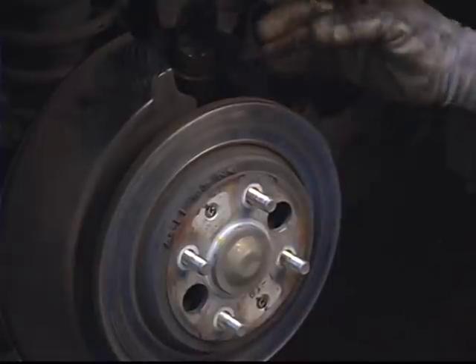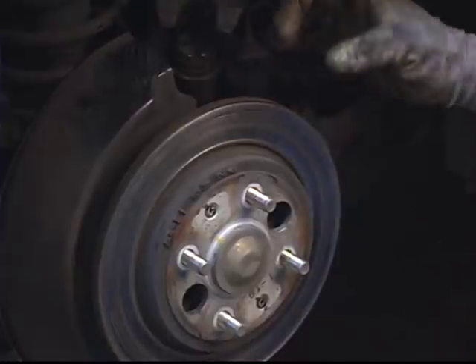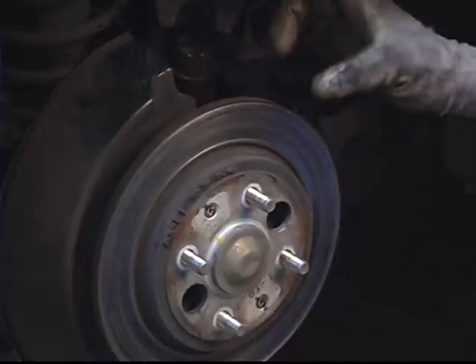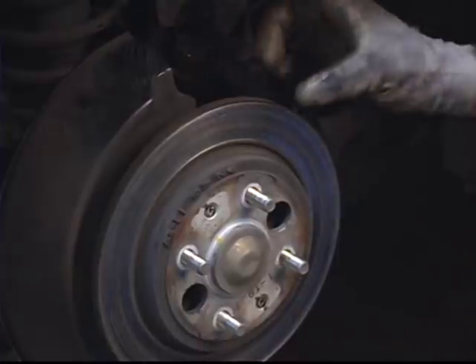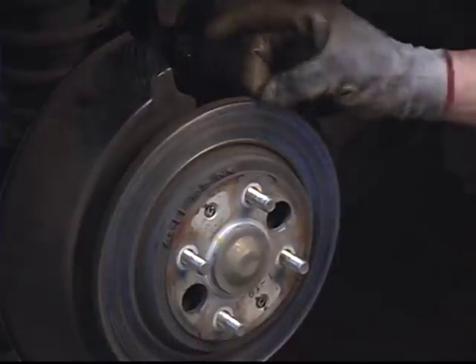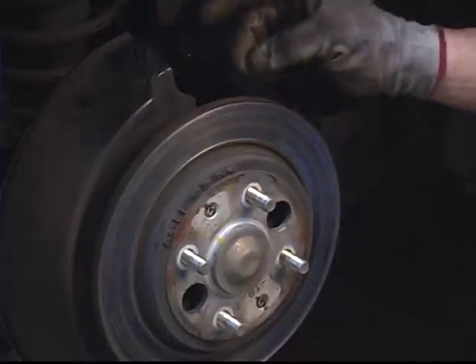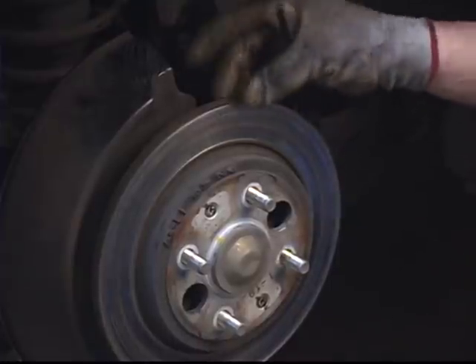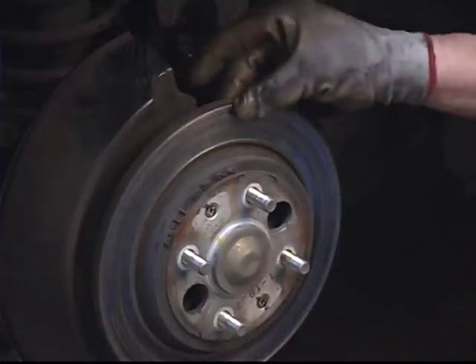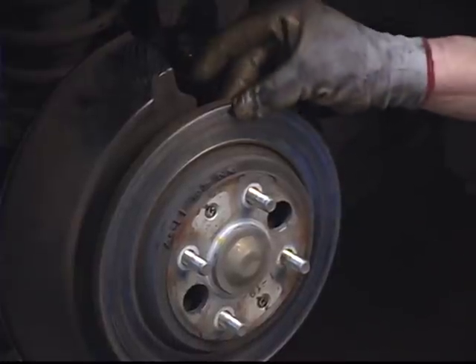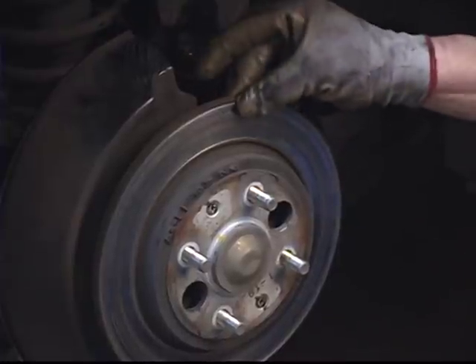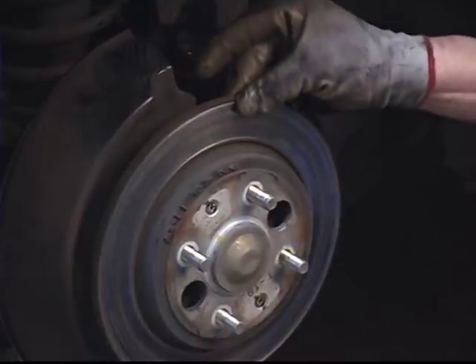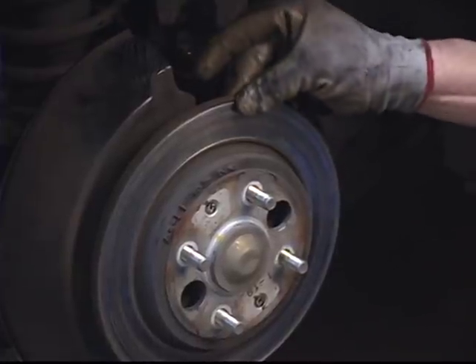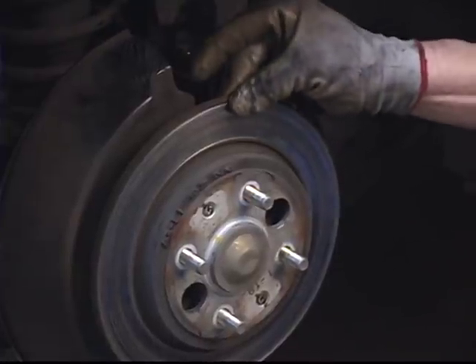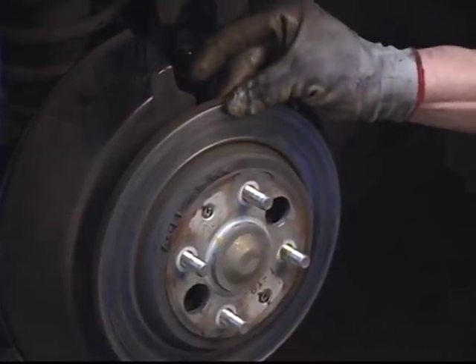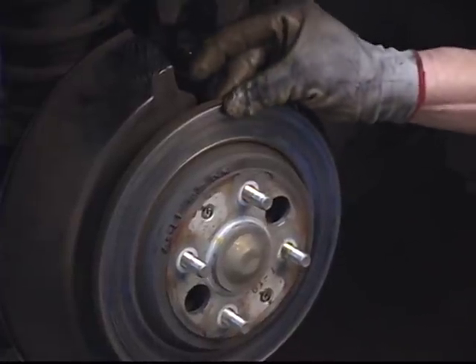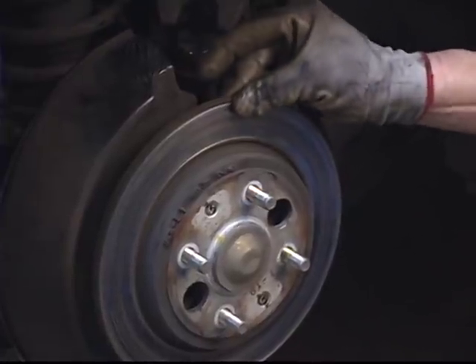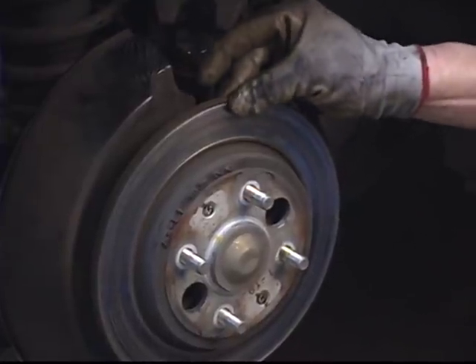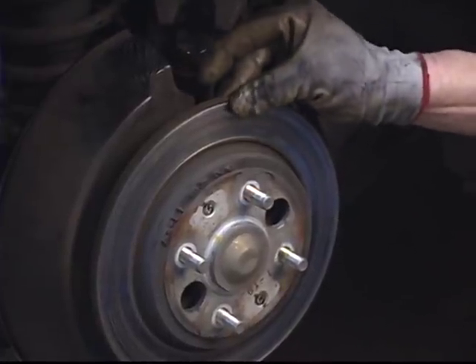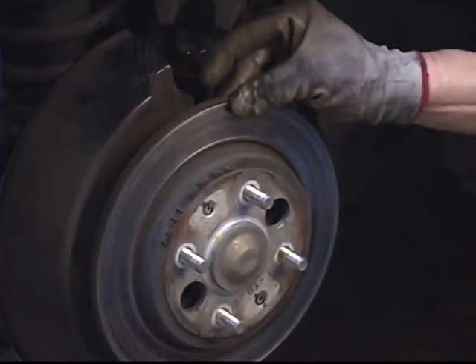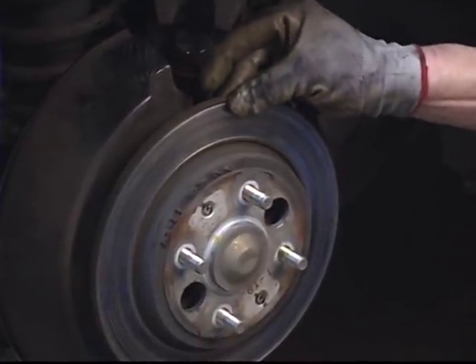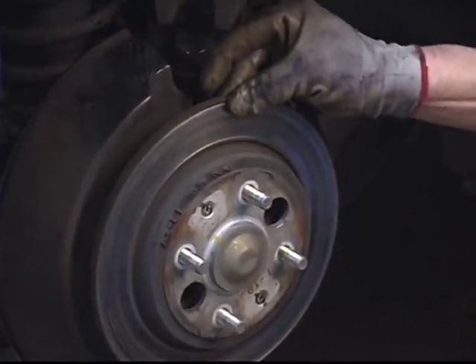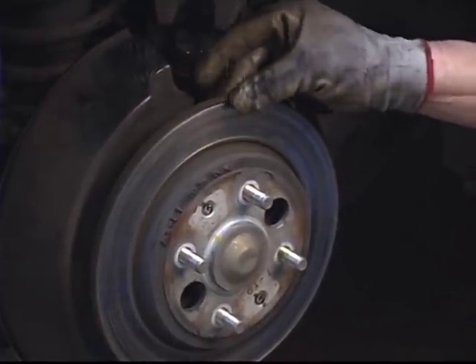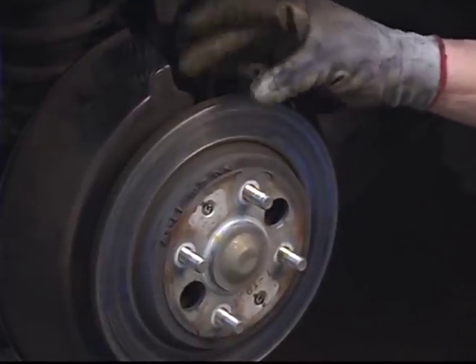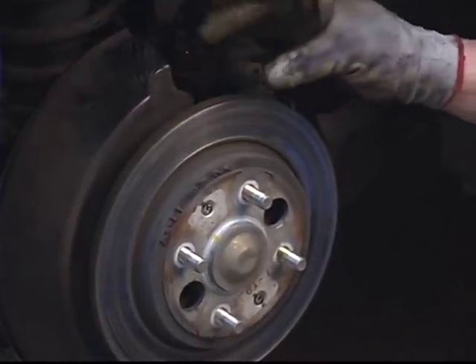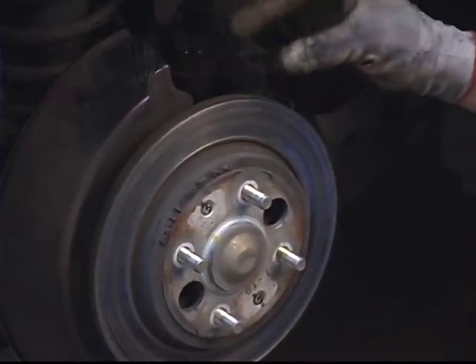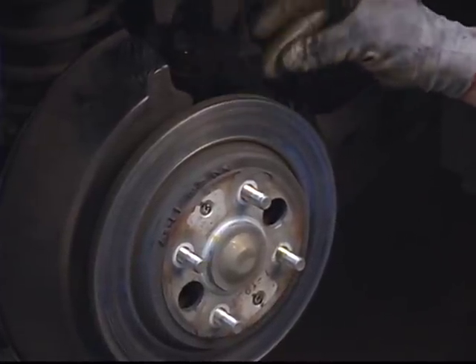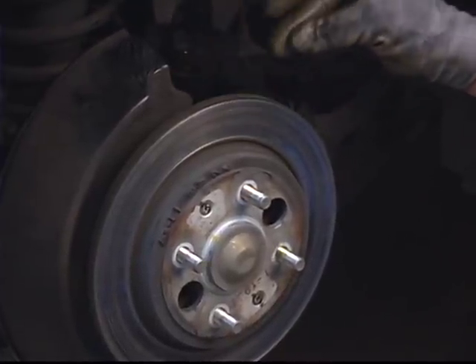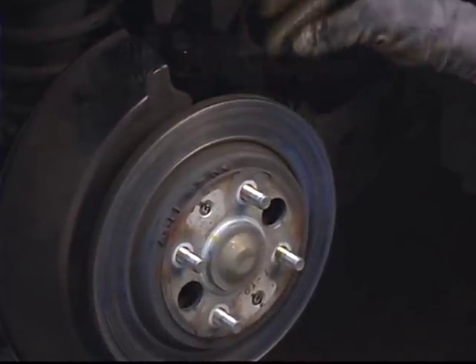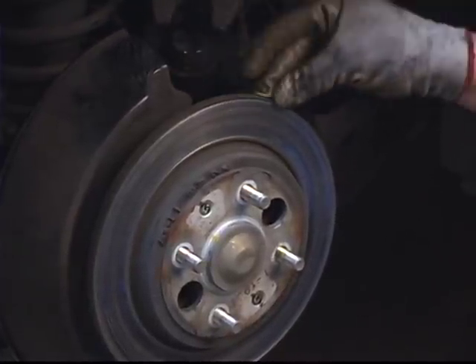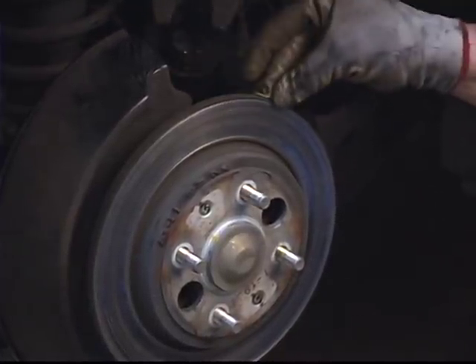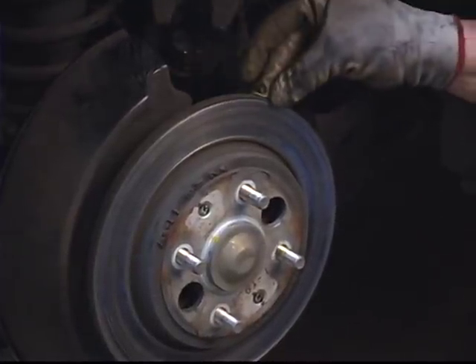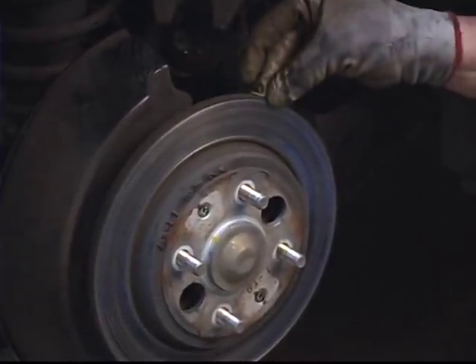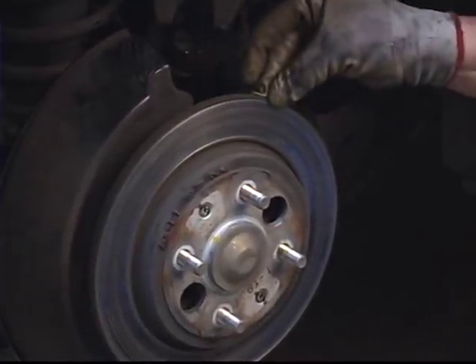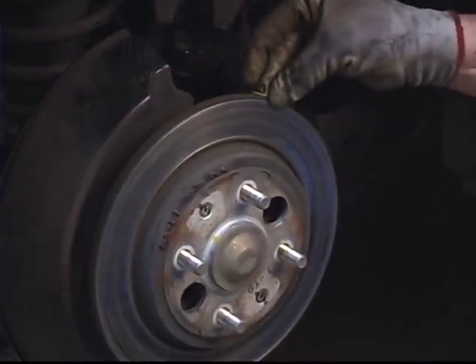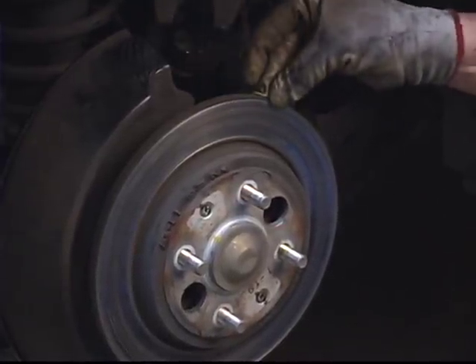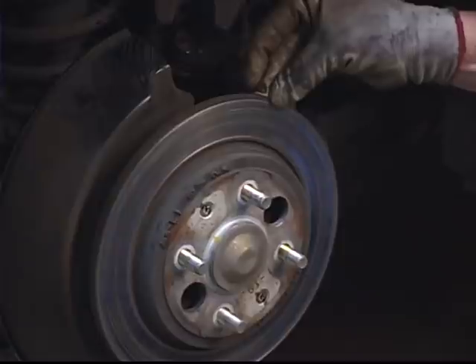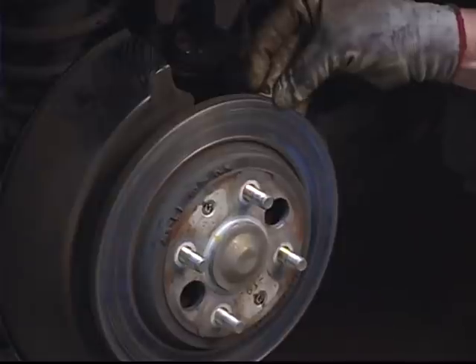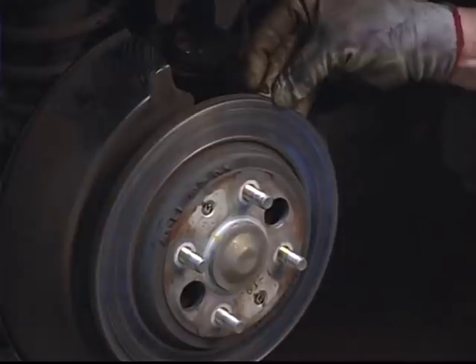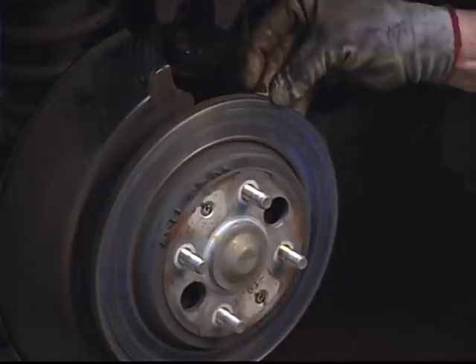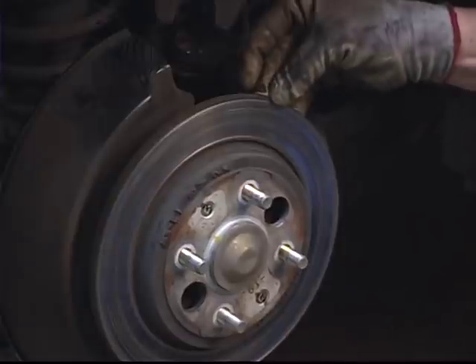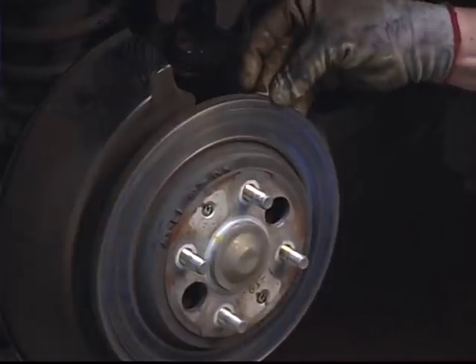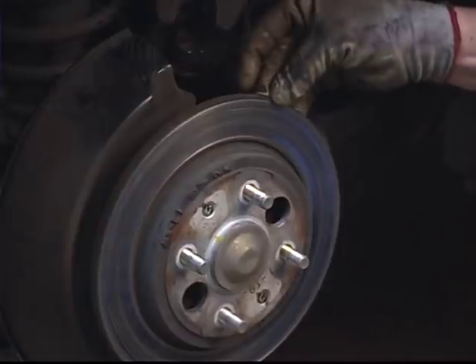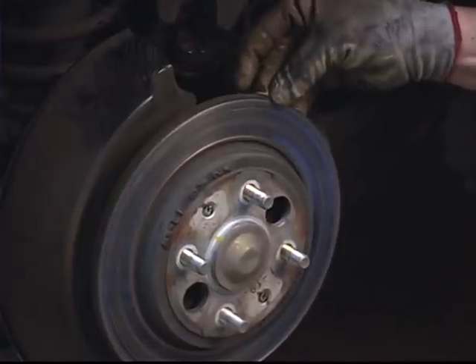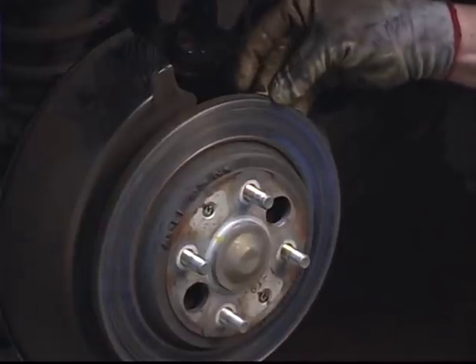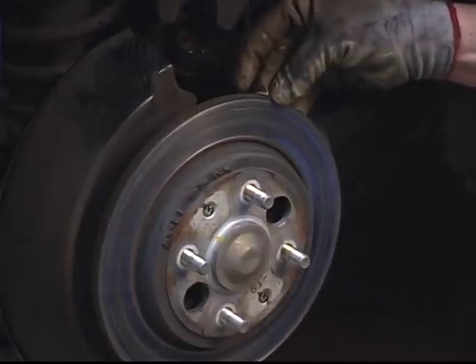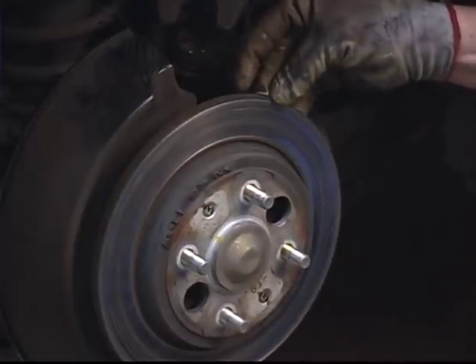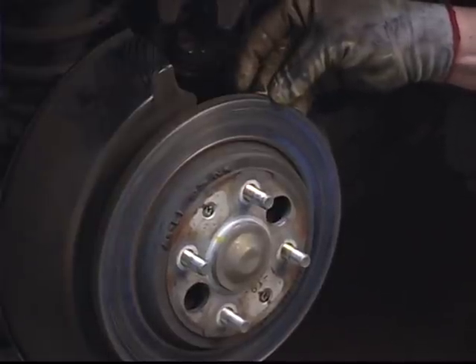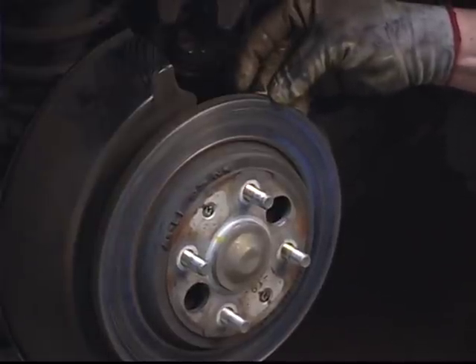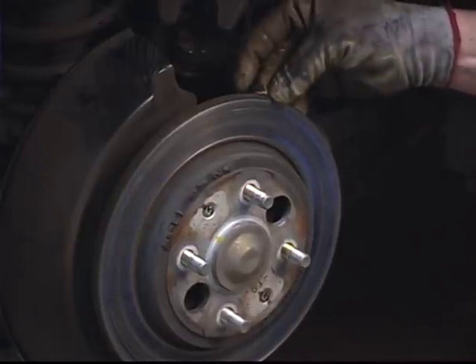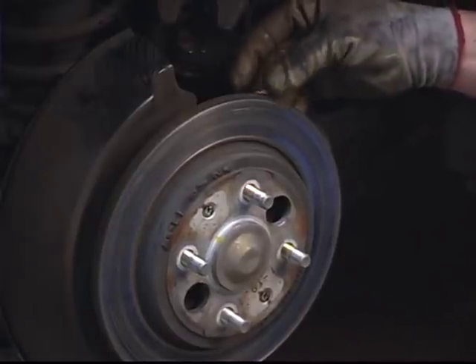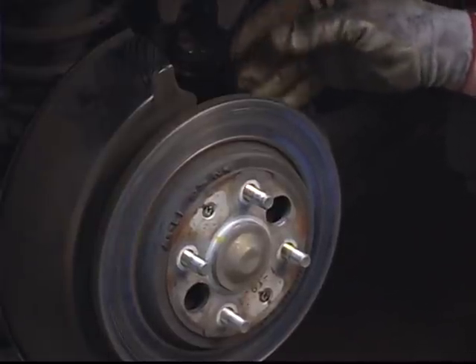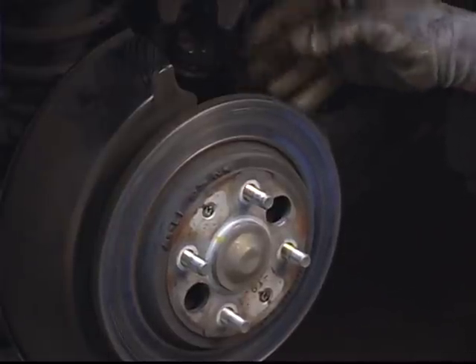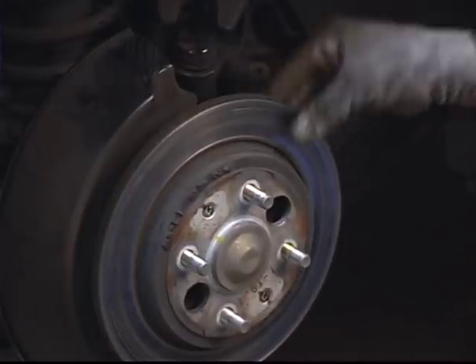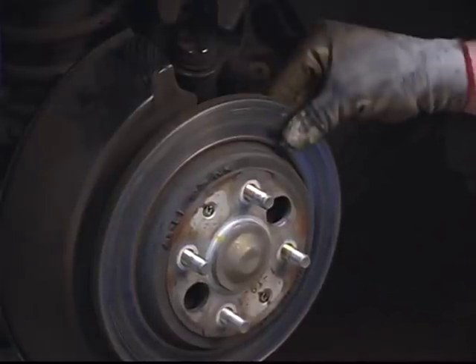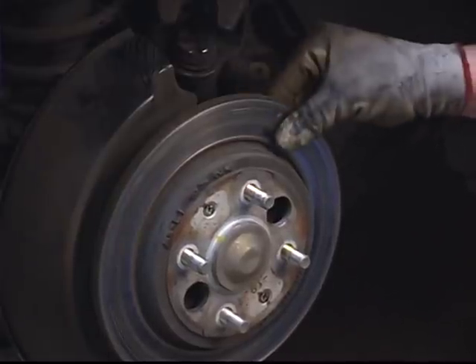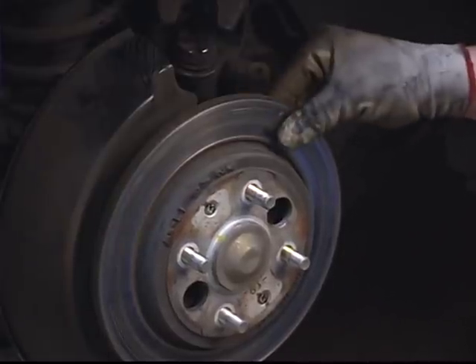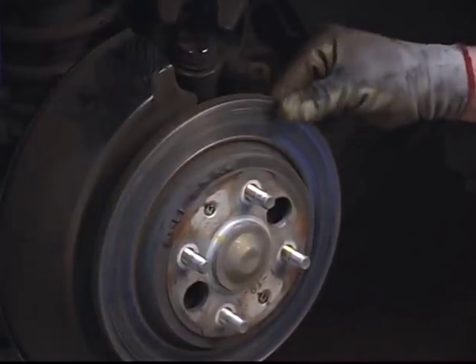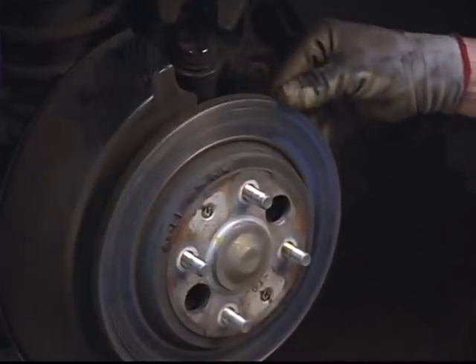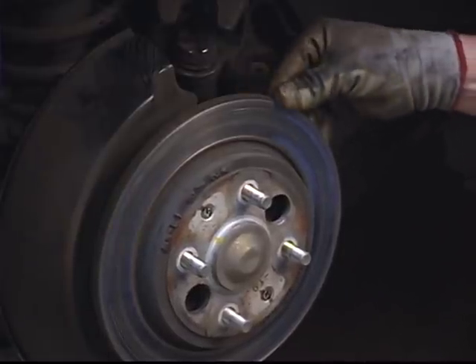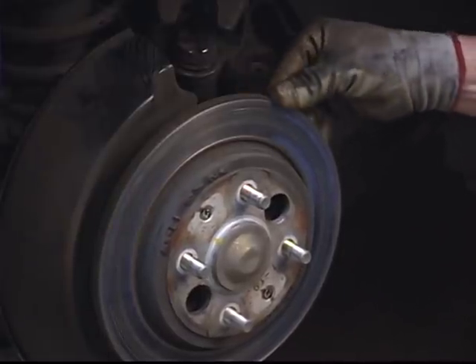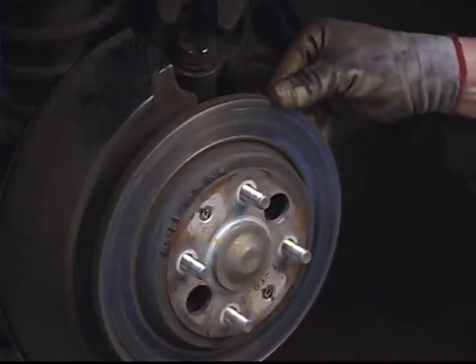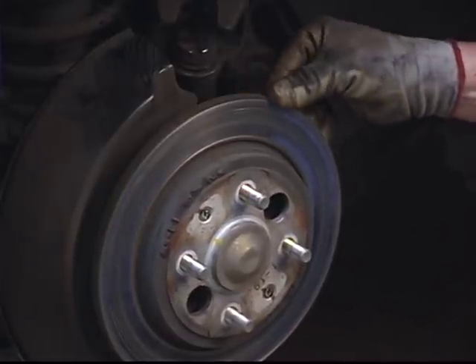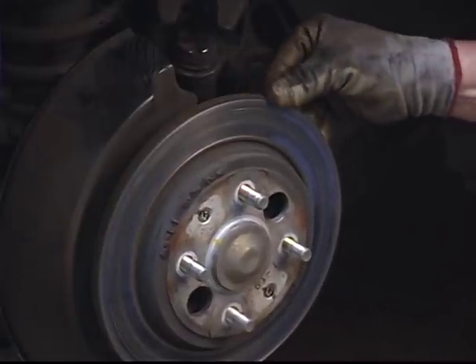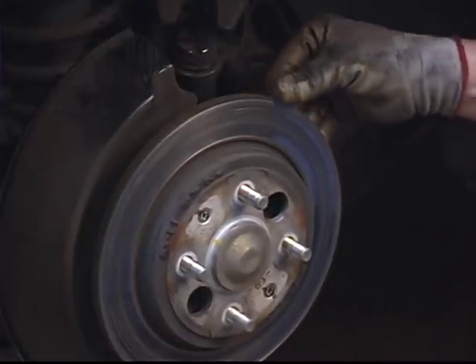Rotors have to maintain a minimal thickness in order to dissipate the heat that's built up from braking correctly, and to prevent the rotor from warping.